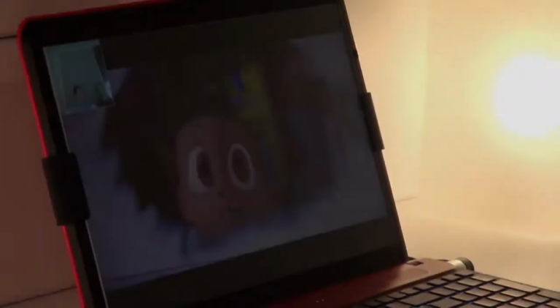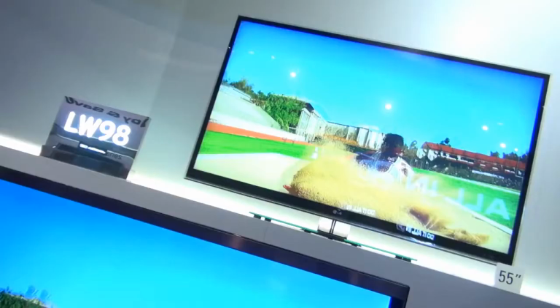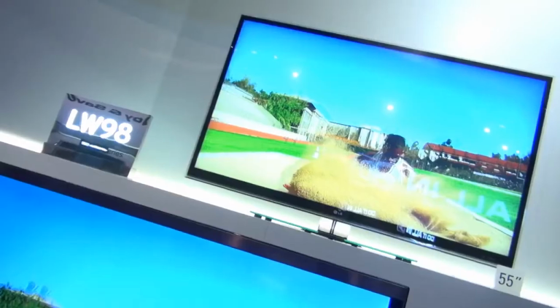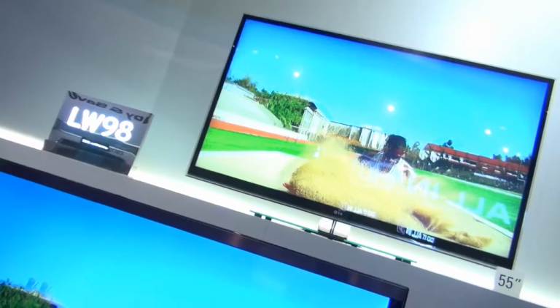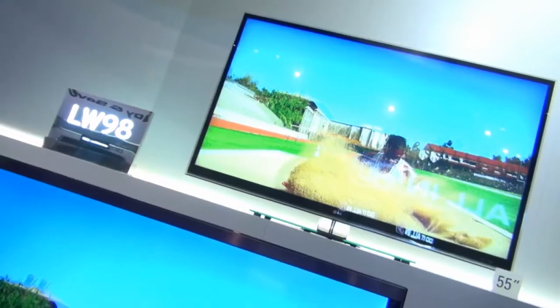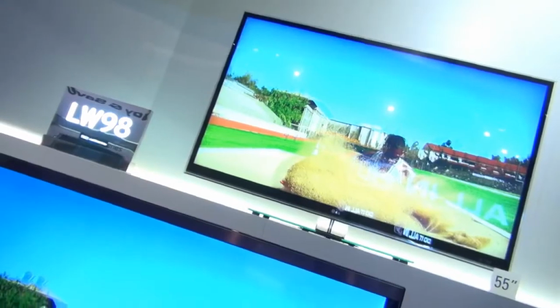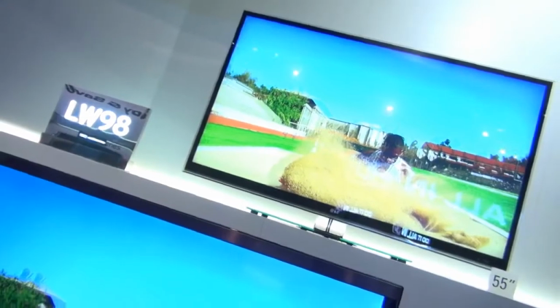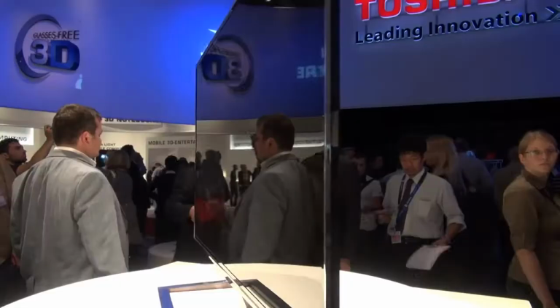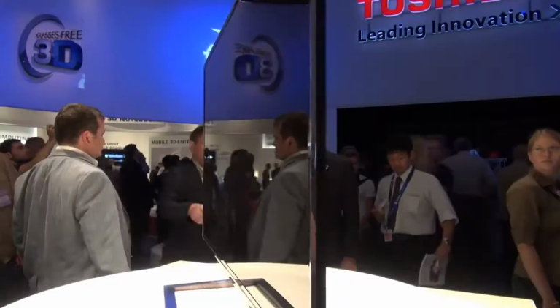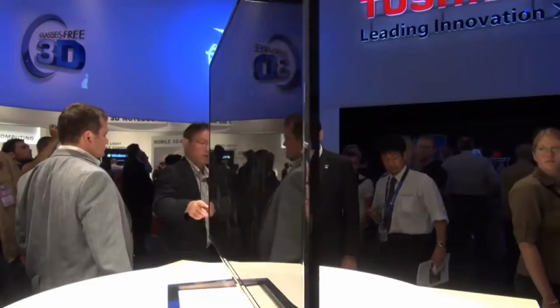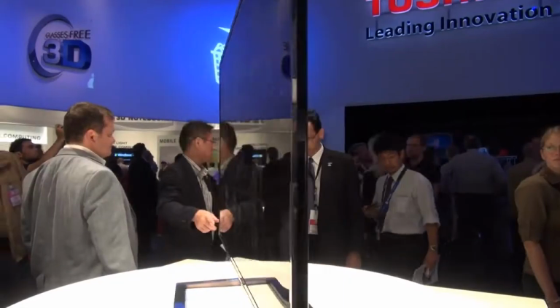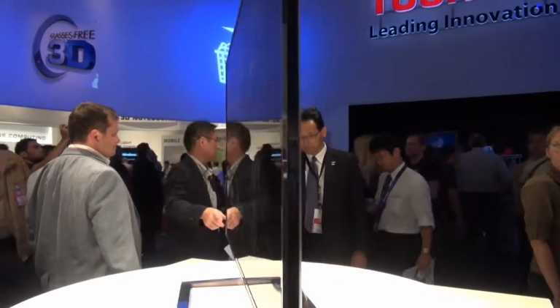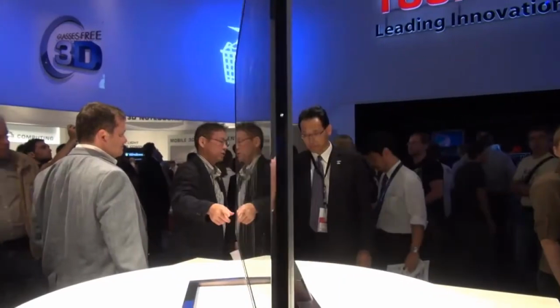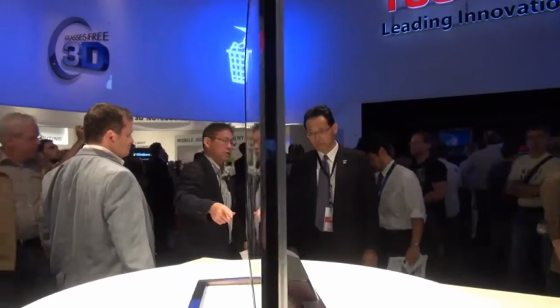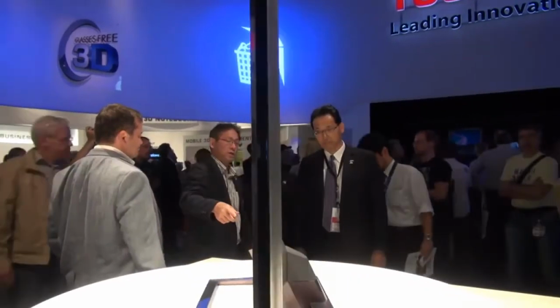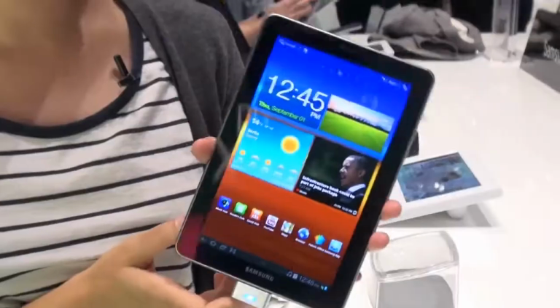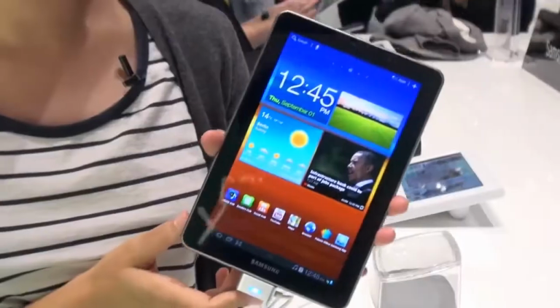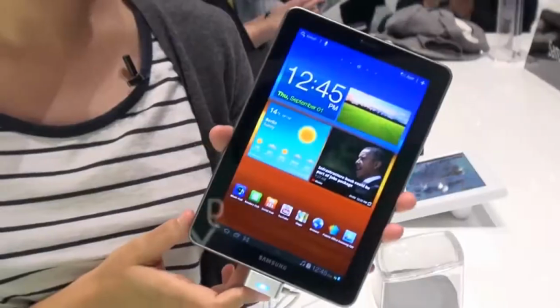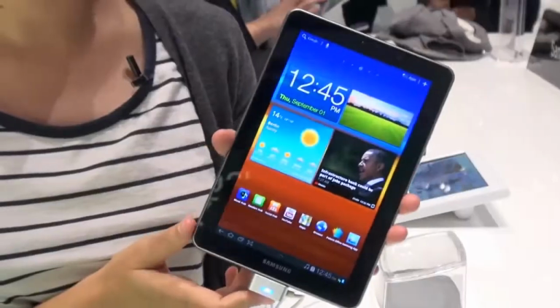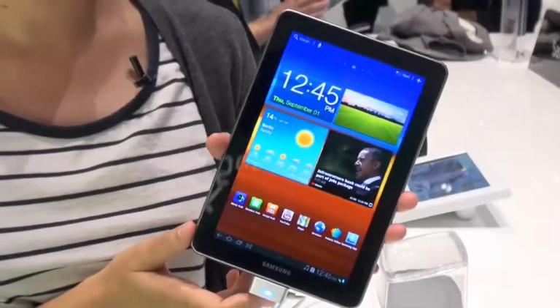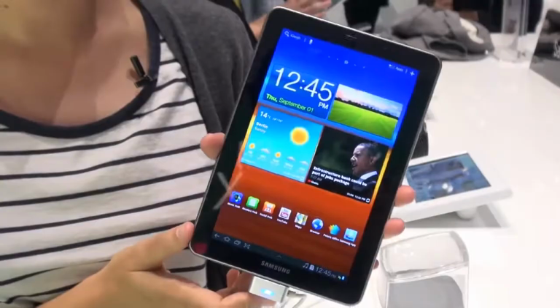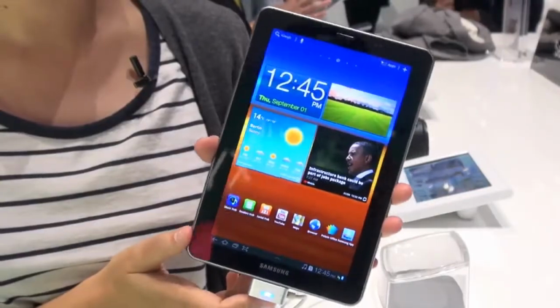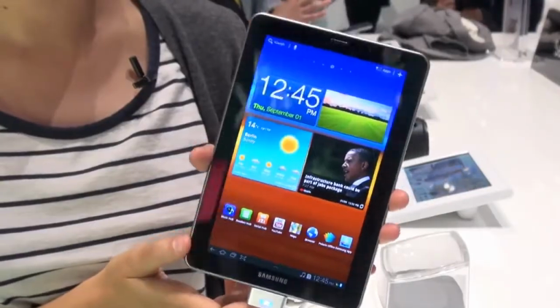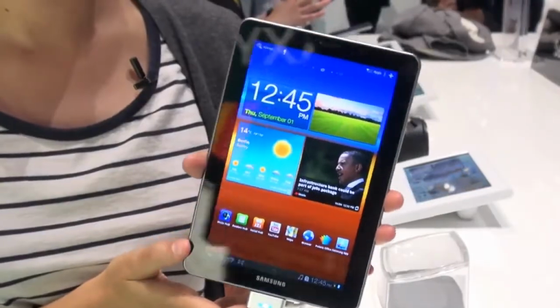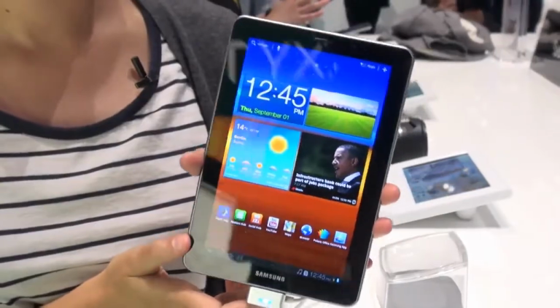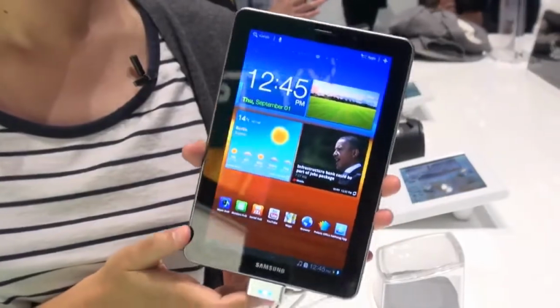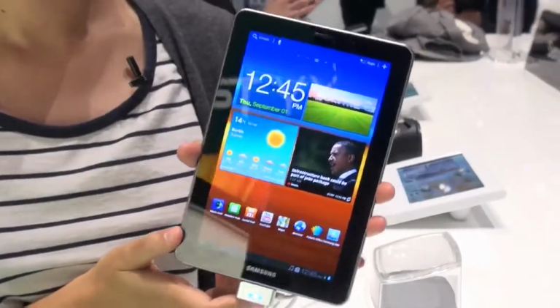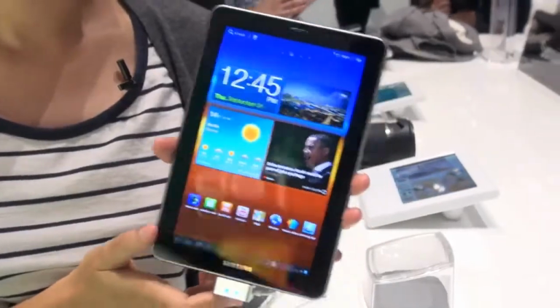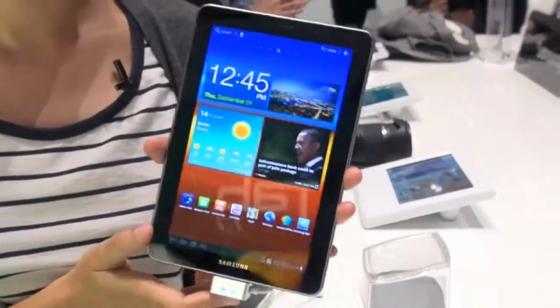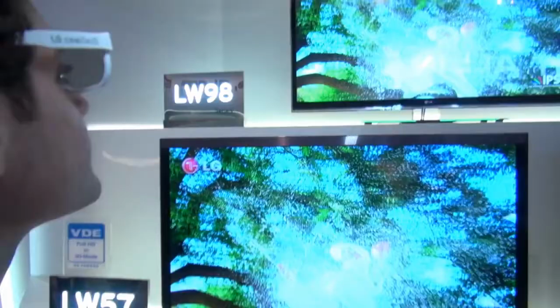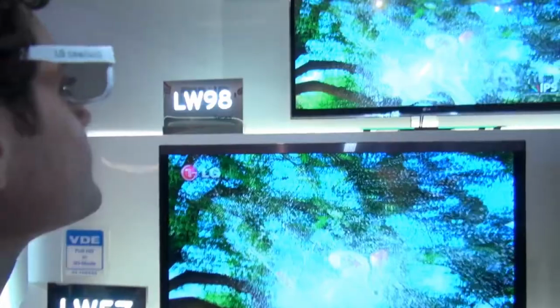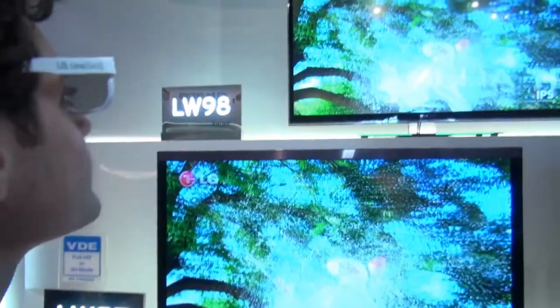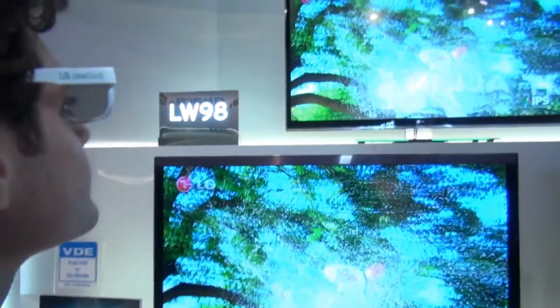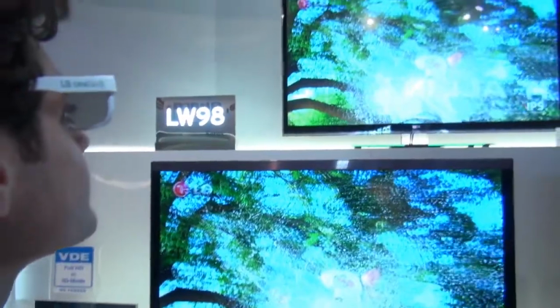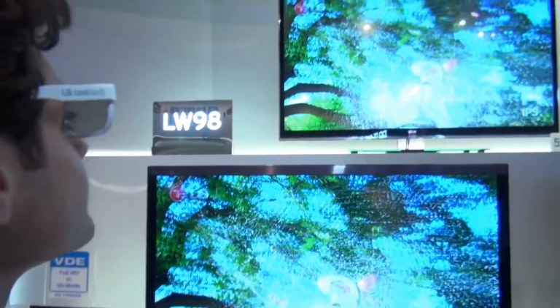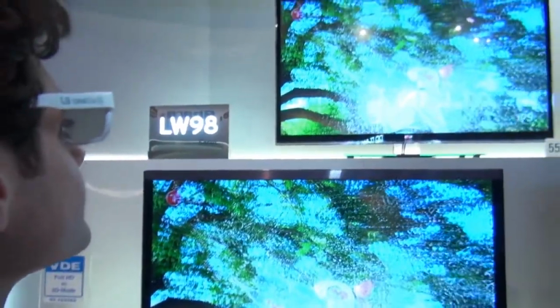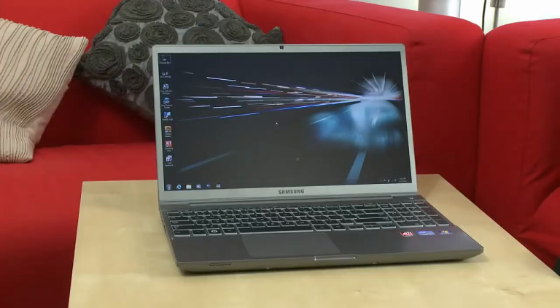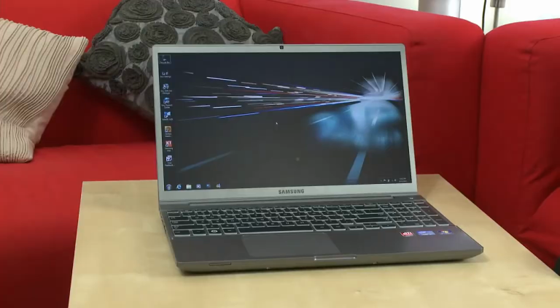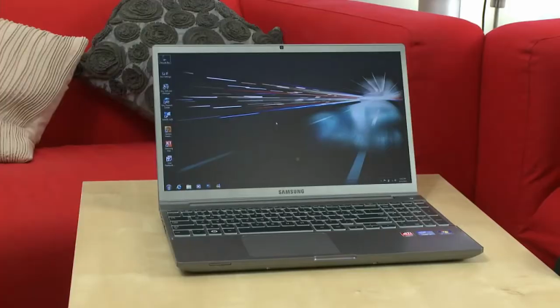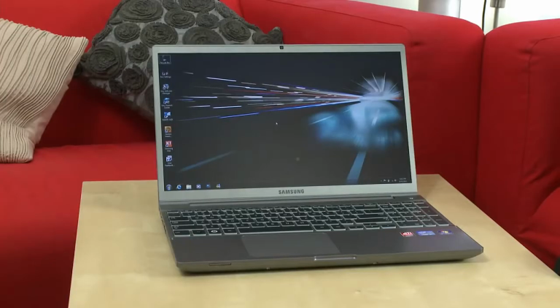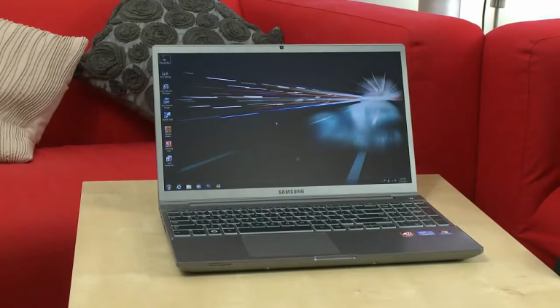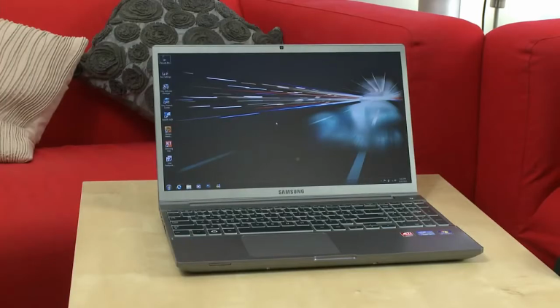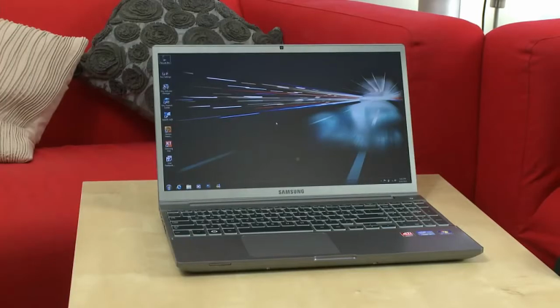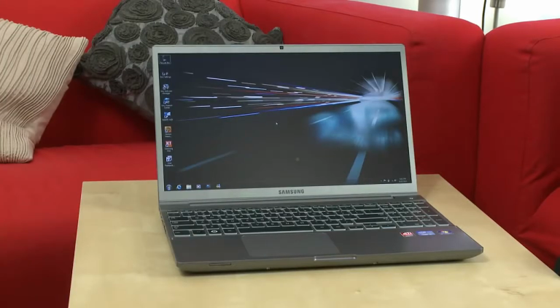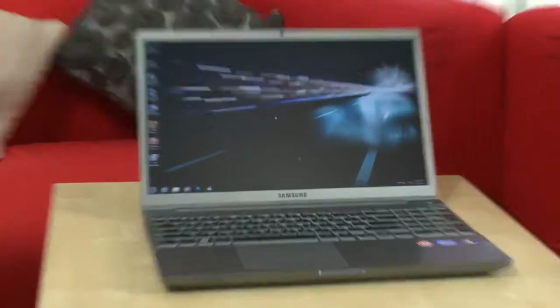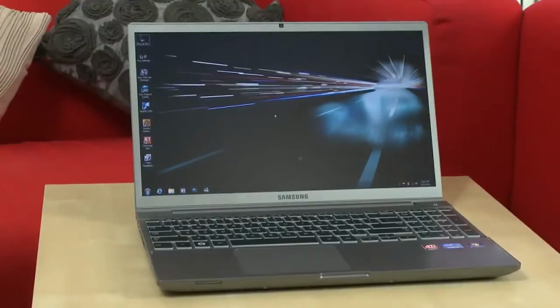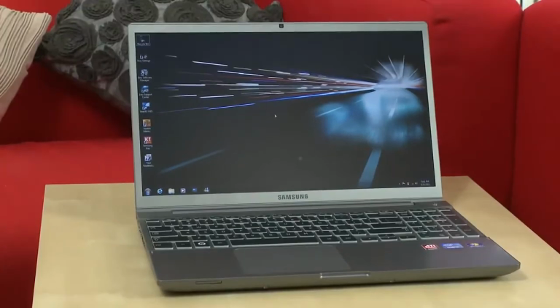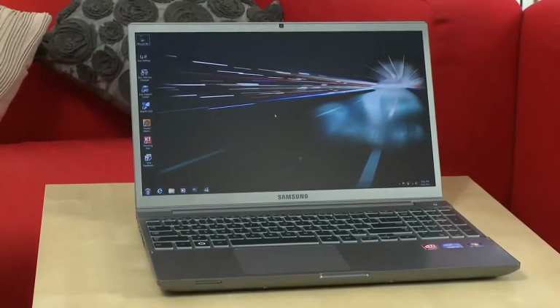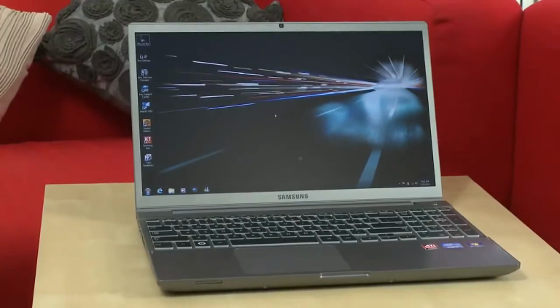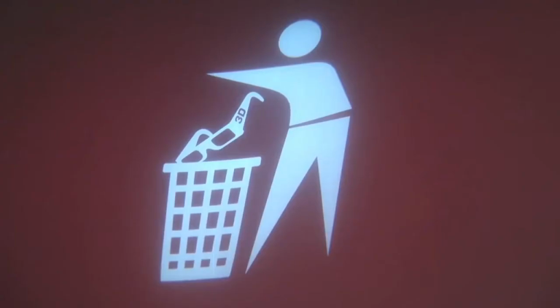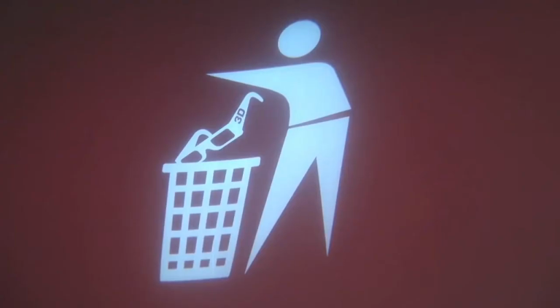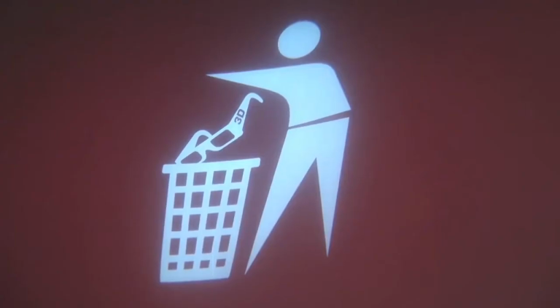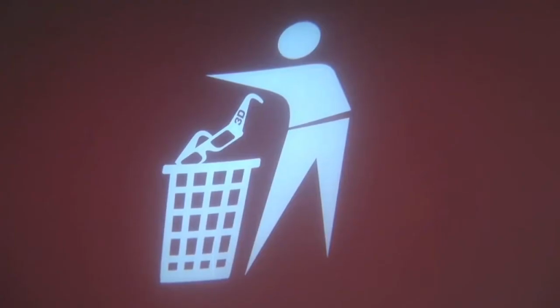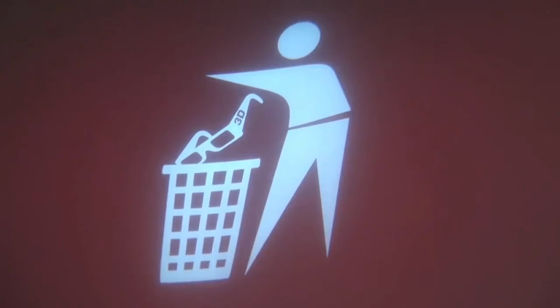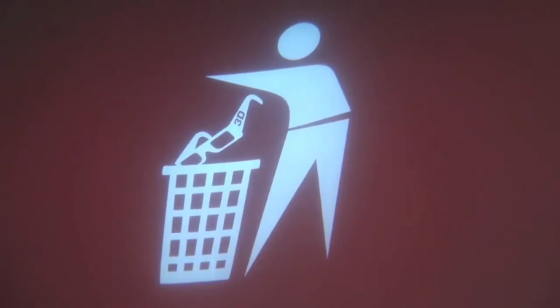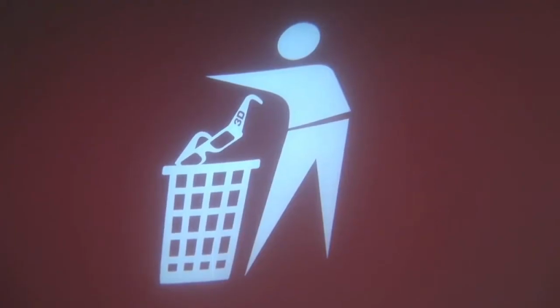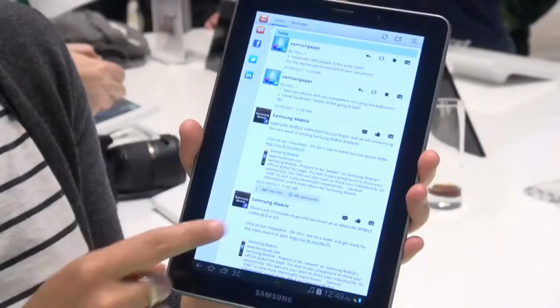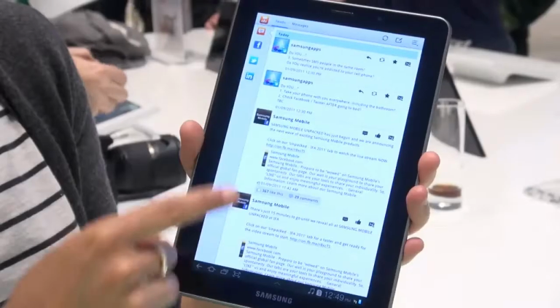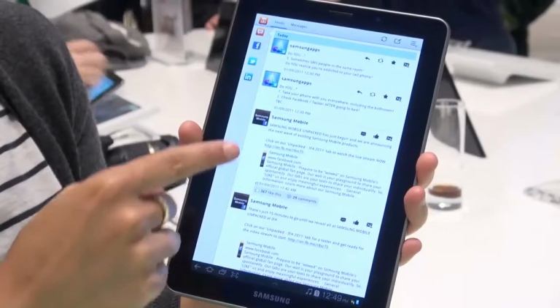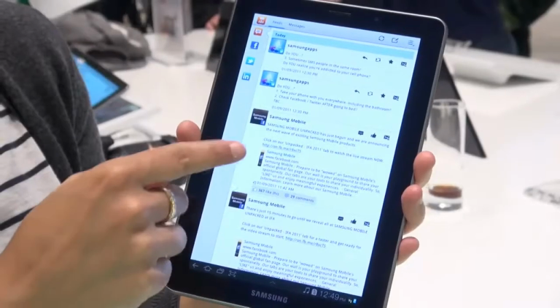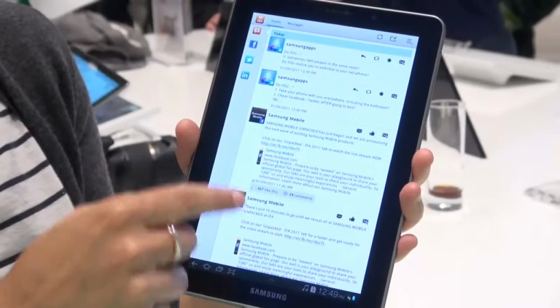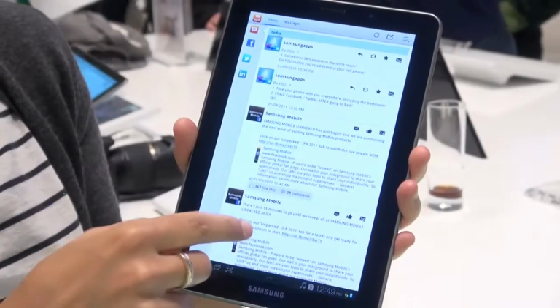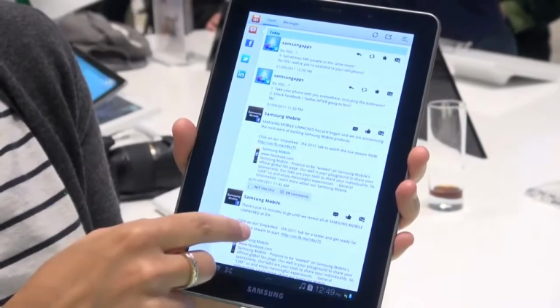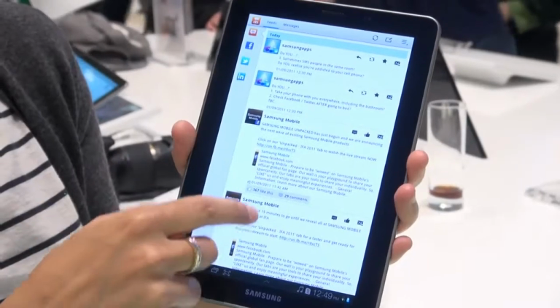There were dozens of products launched at IFA 2011 this year, but we thought we'd pick out some of our favourites just for you.